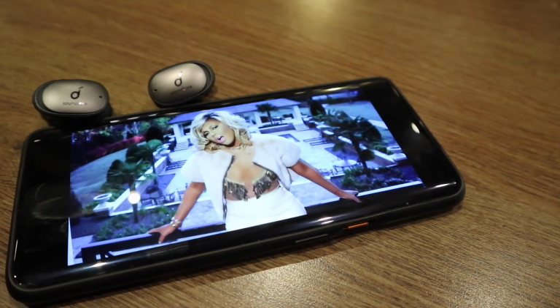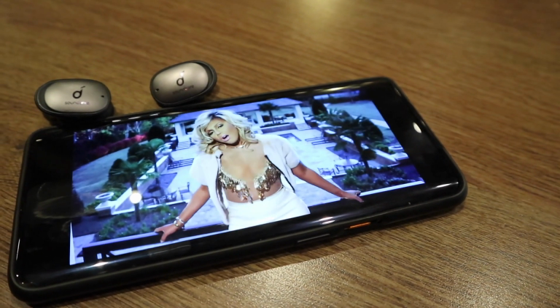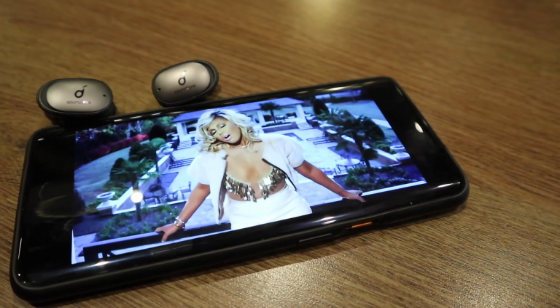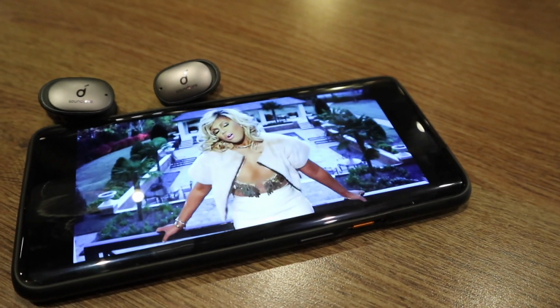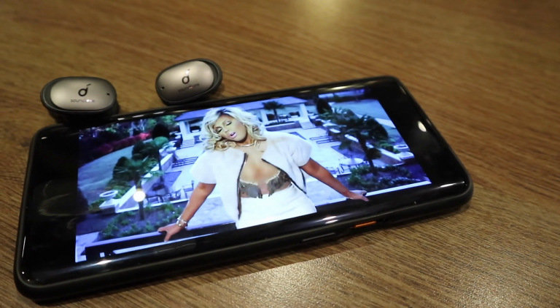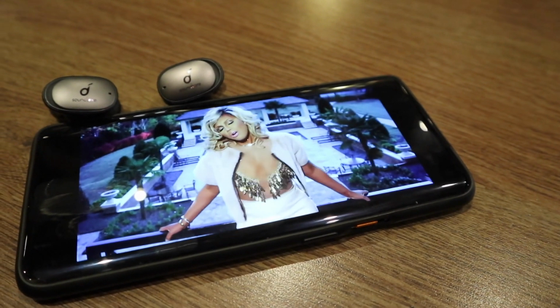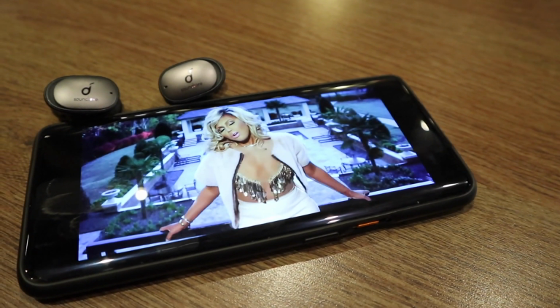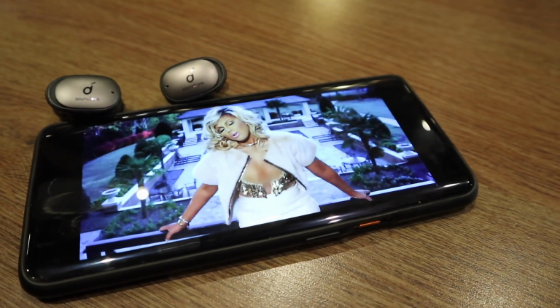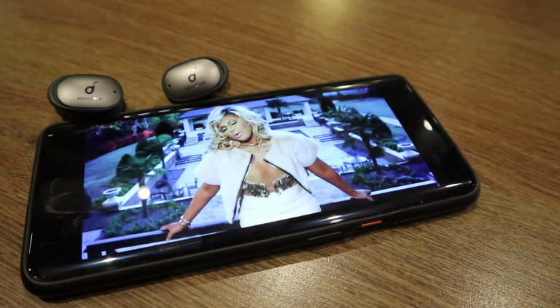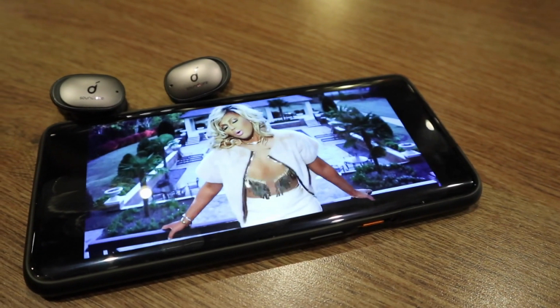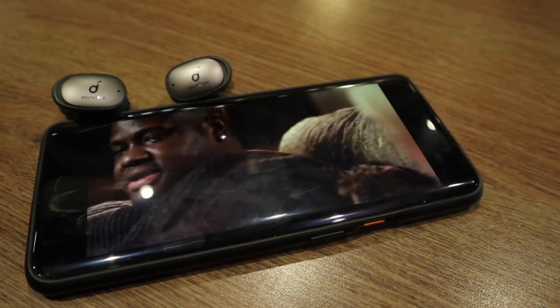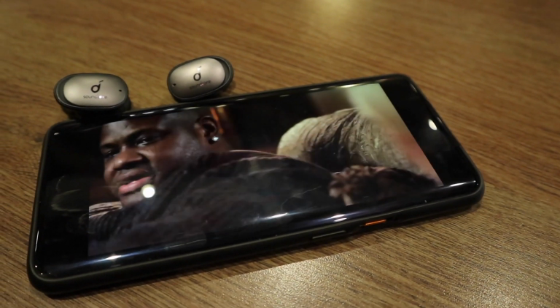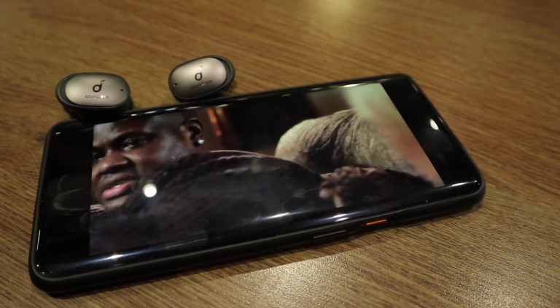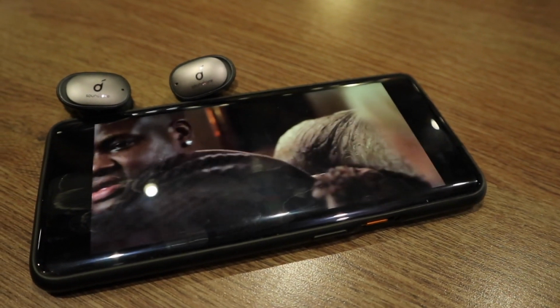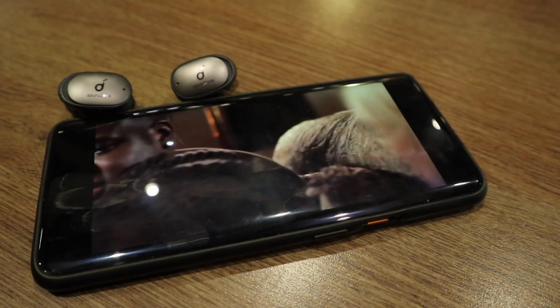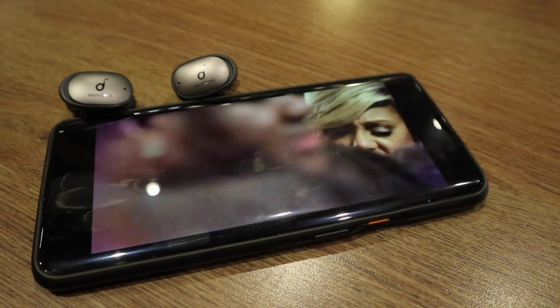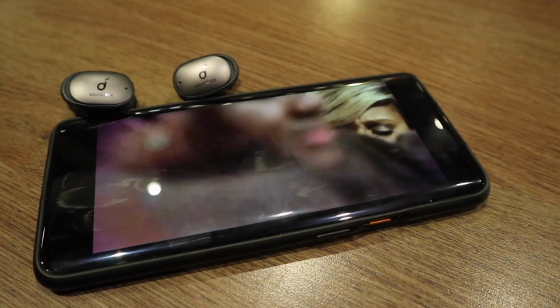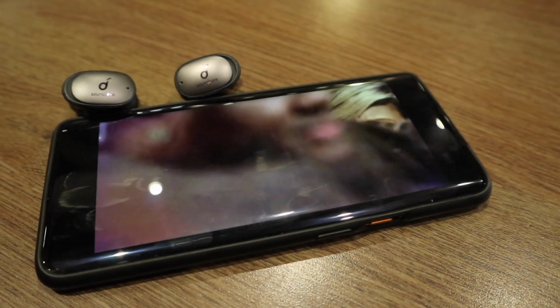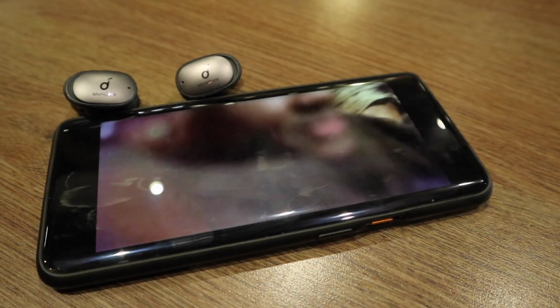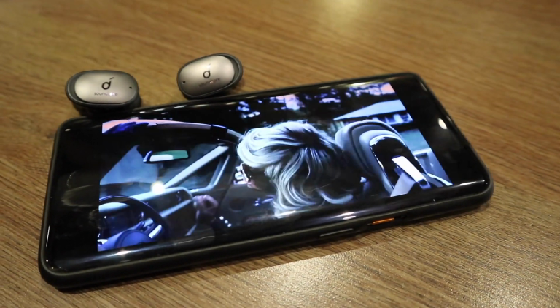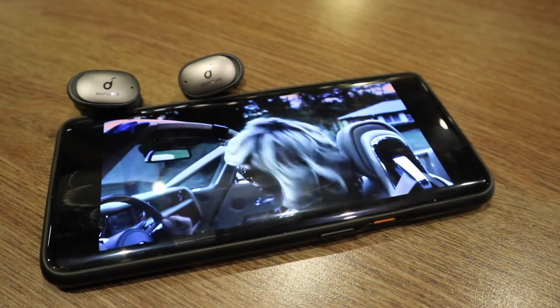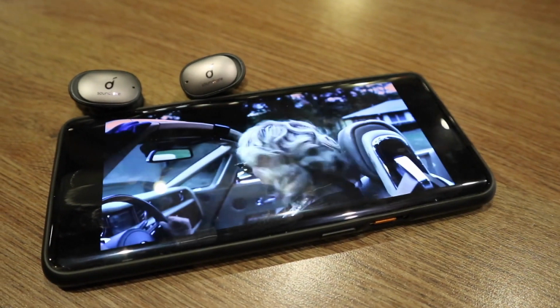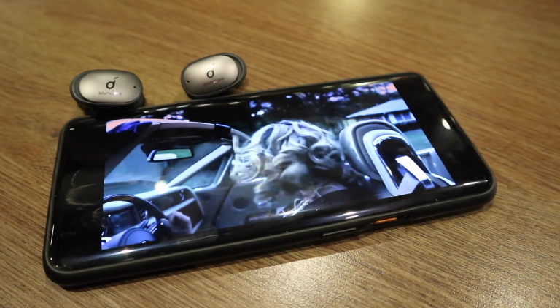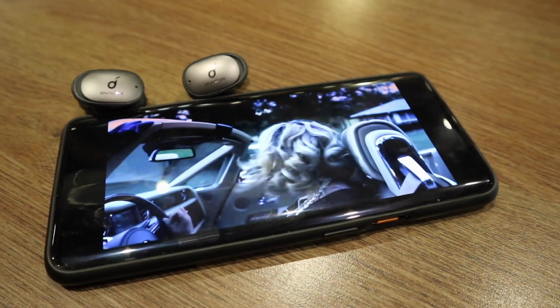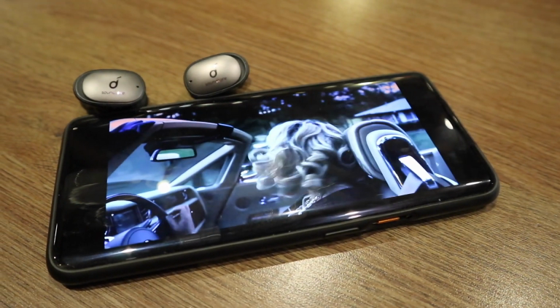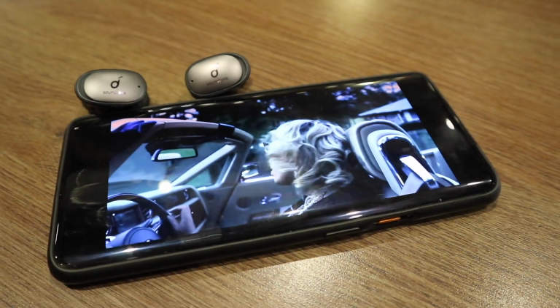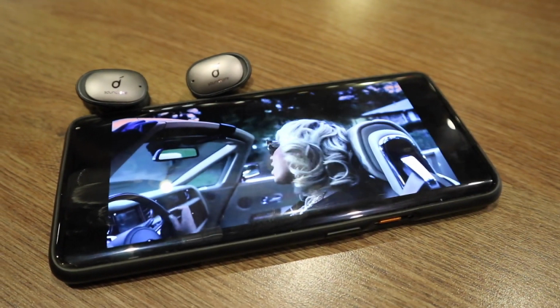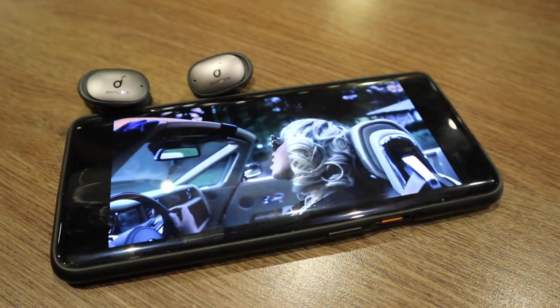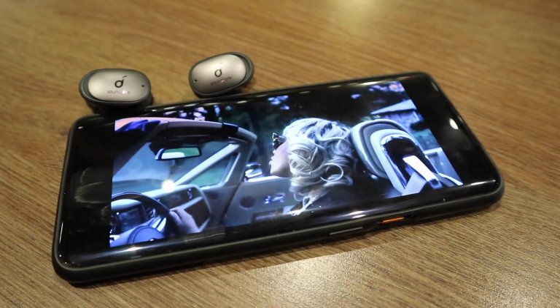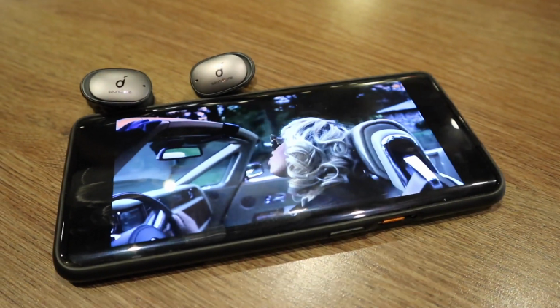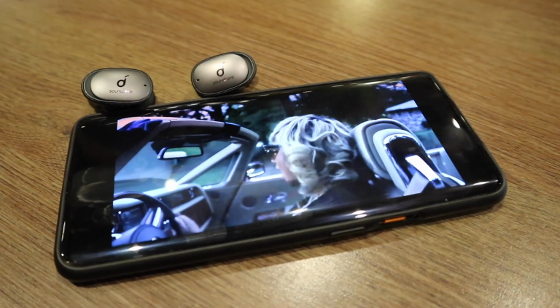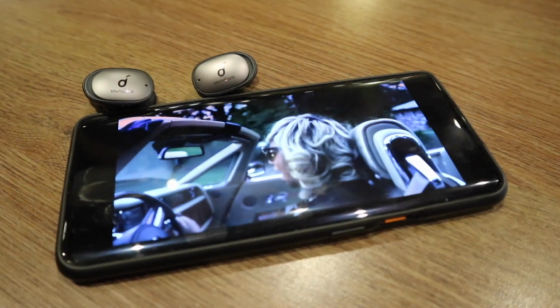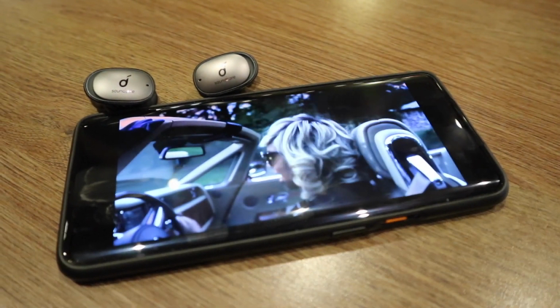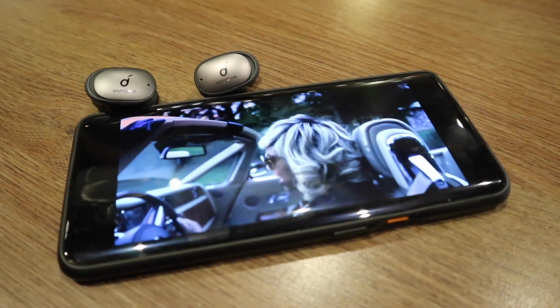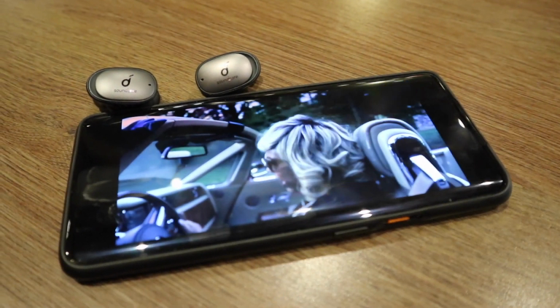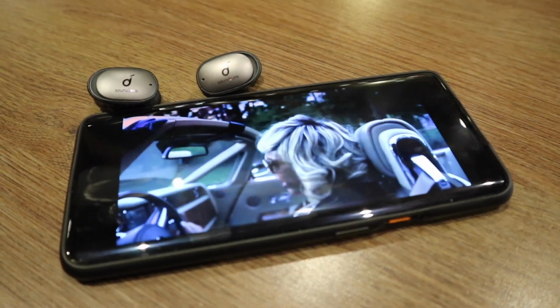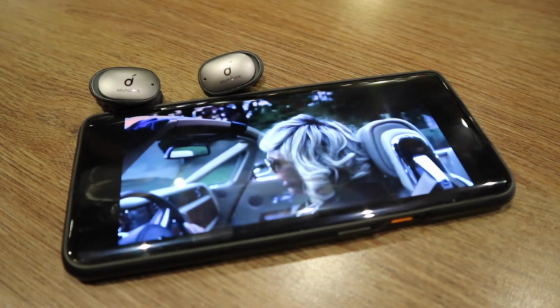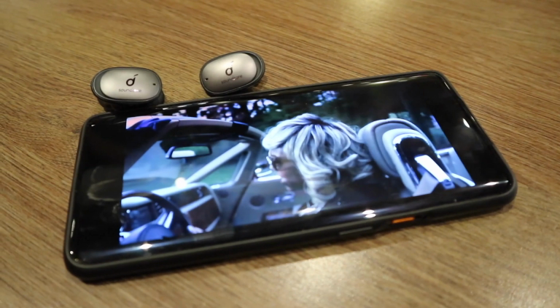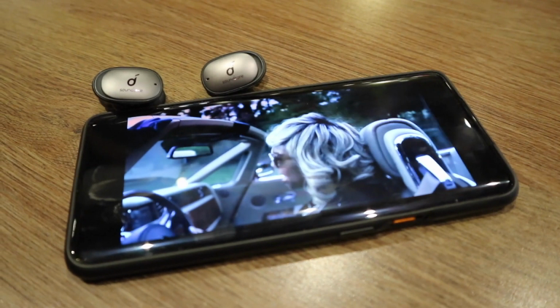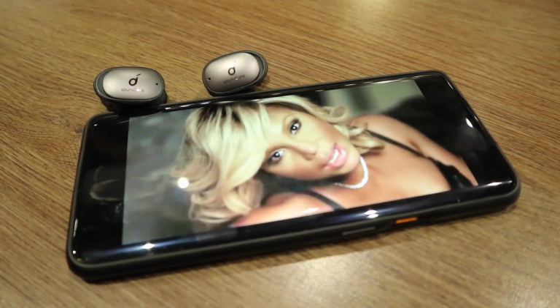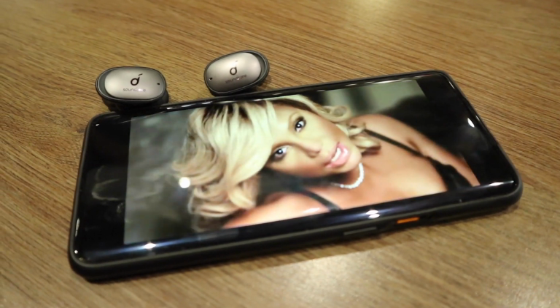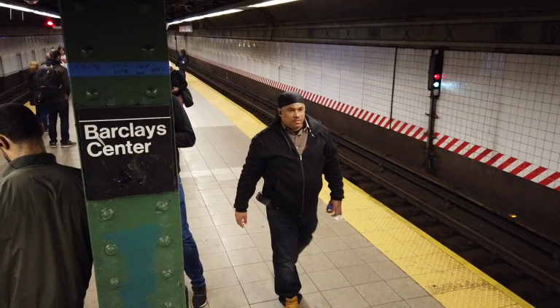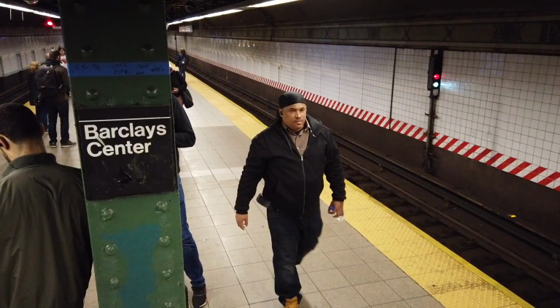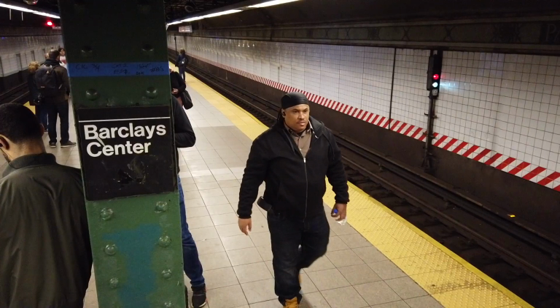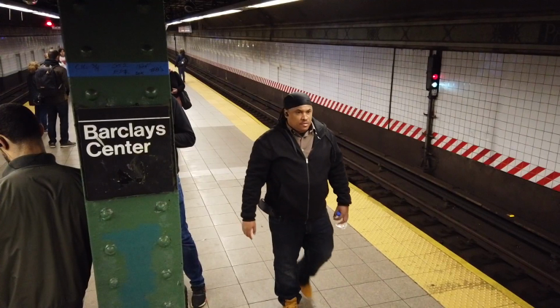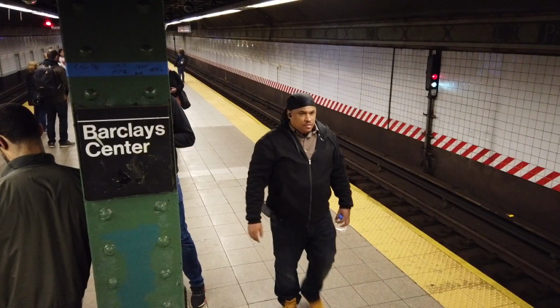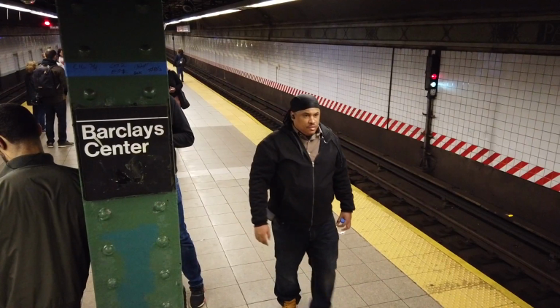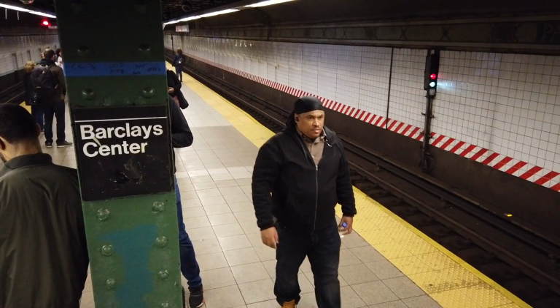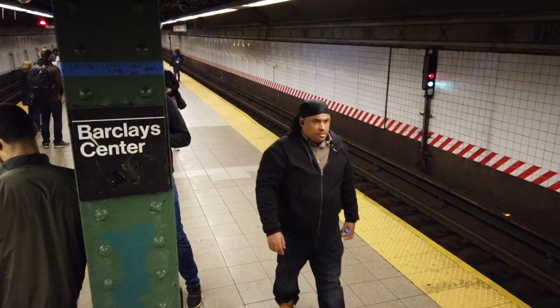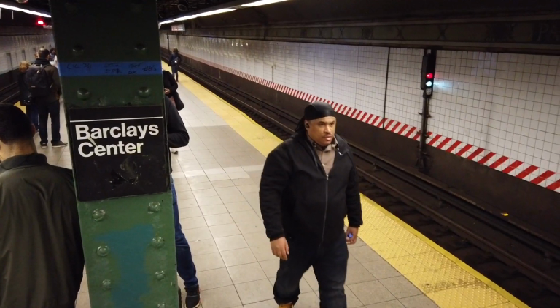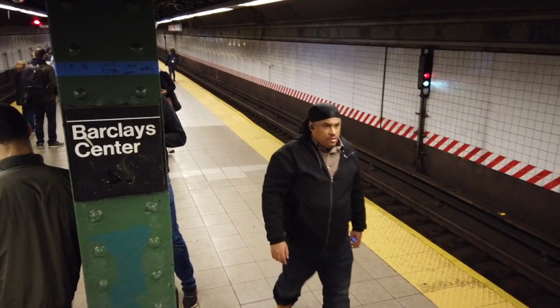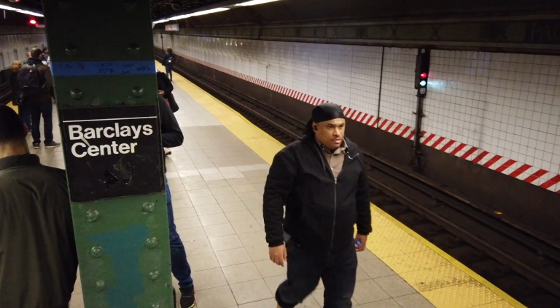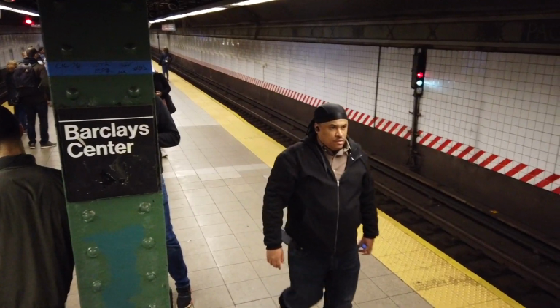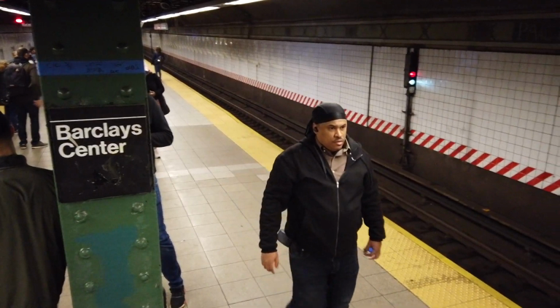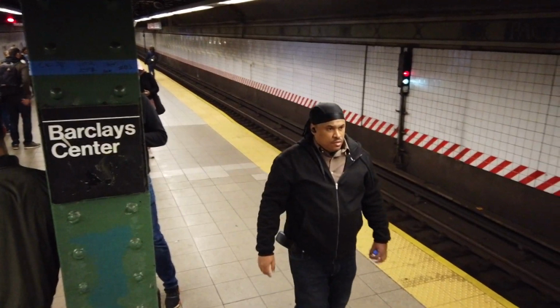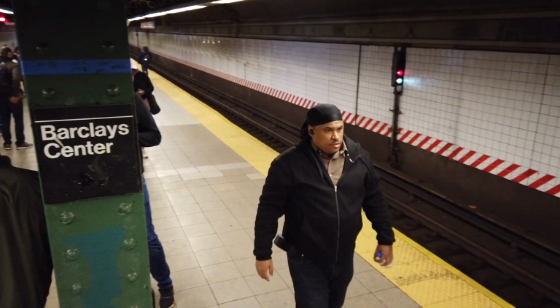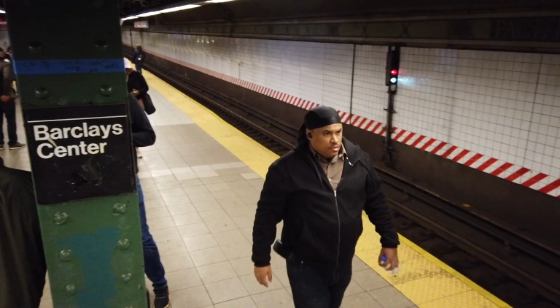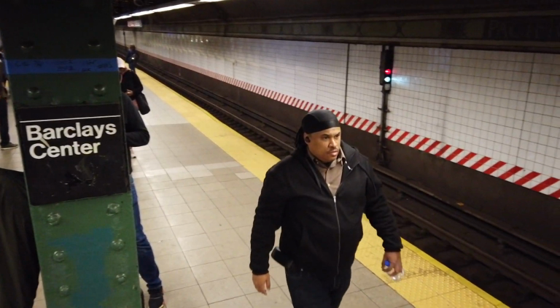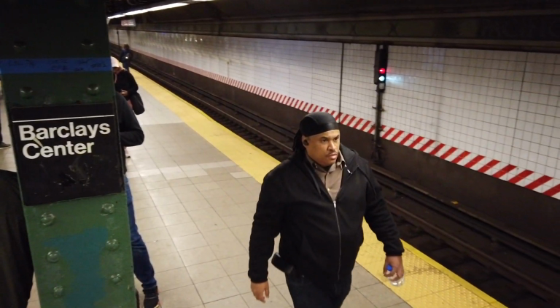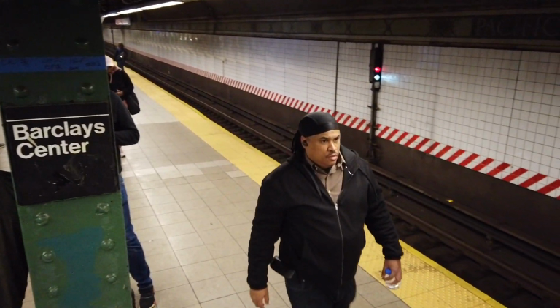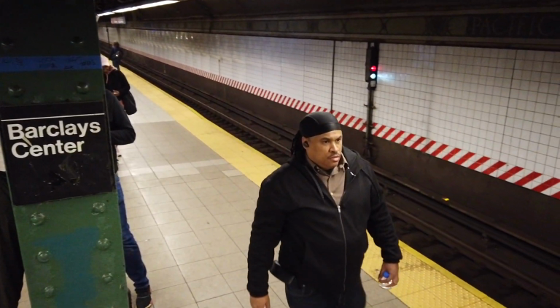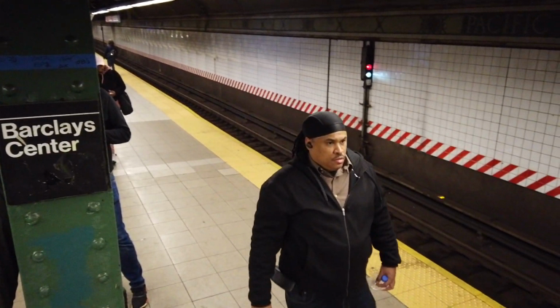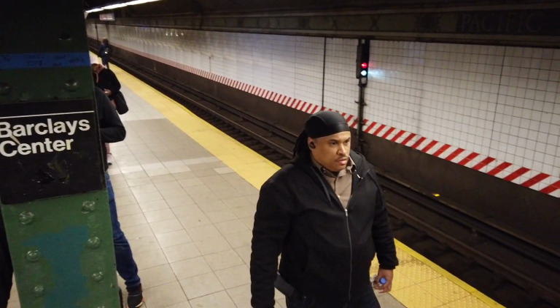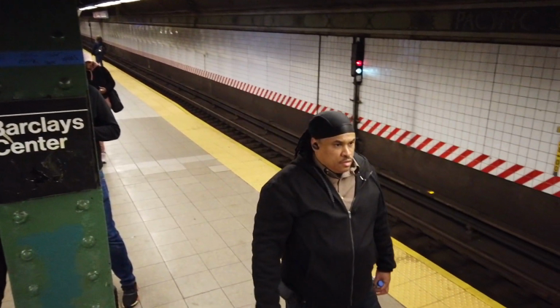That's my comparison of the Sony M3s versus the Liberty 2 Pros — these are the two best-sounding earbuds on the market right now. Let me know in the comments if you guys can find one better. We'll see you in the next one.